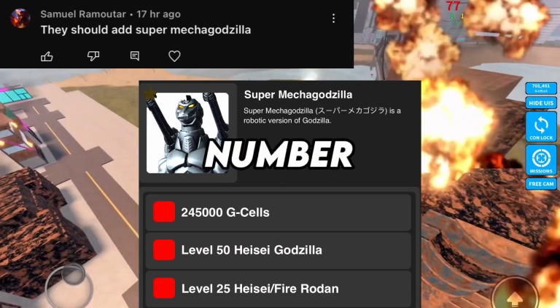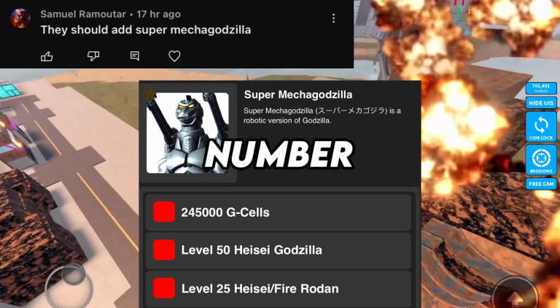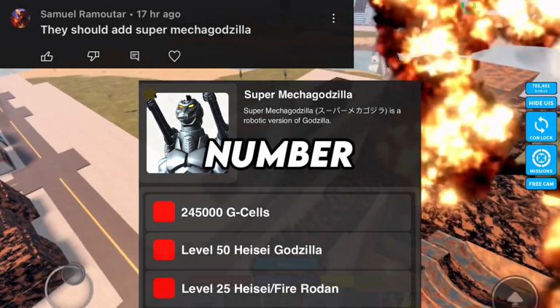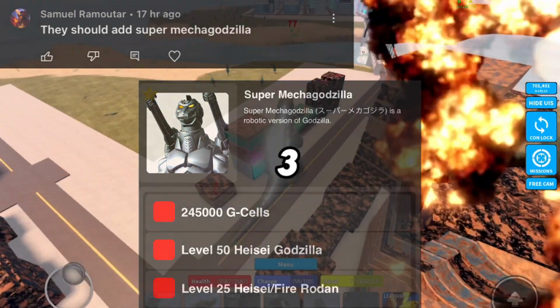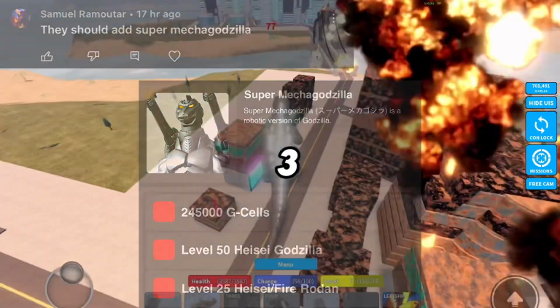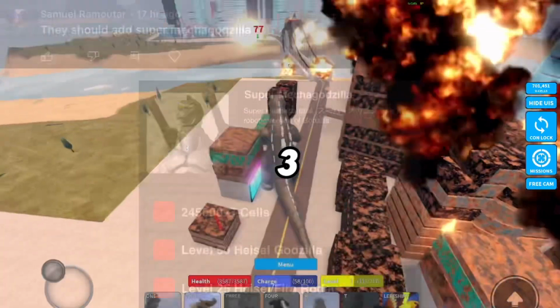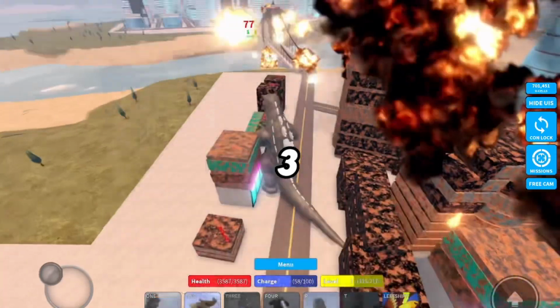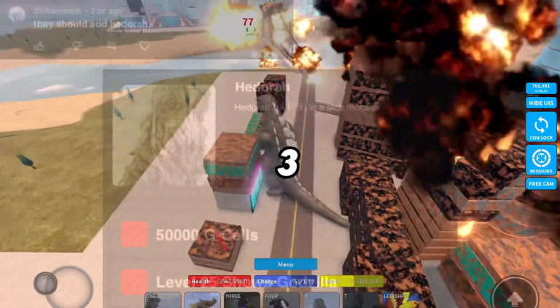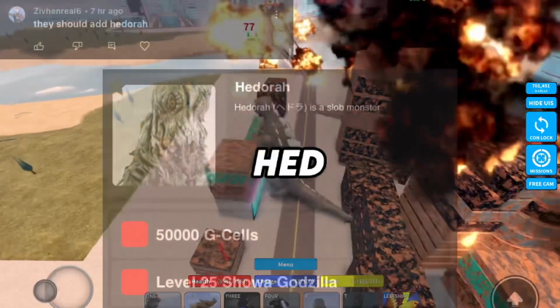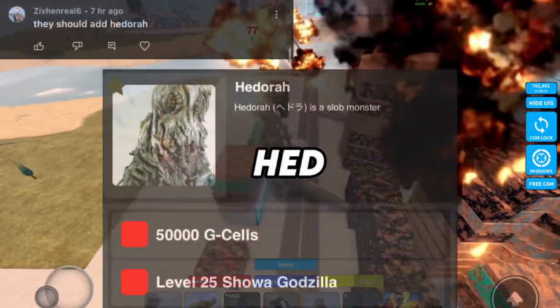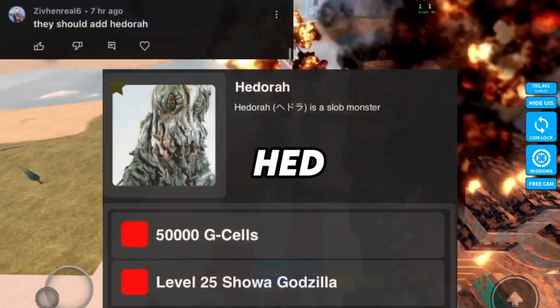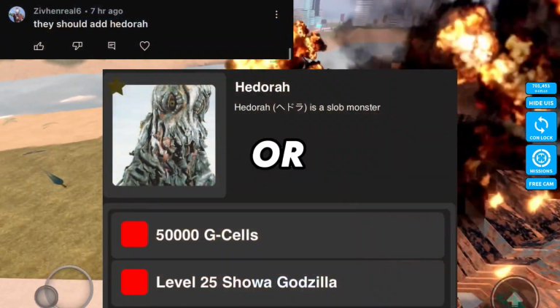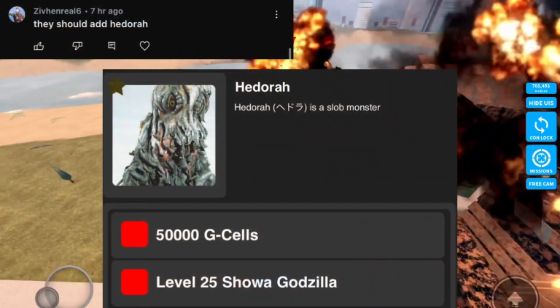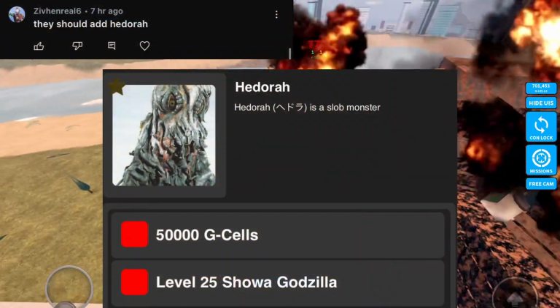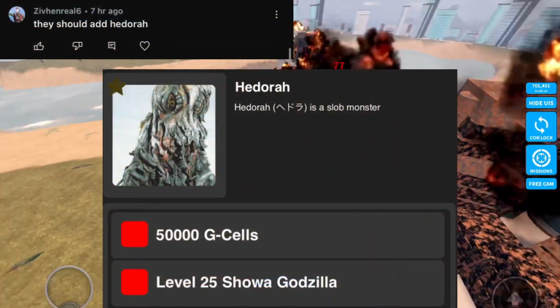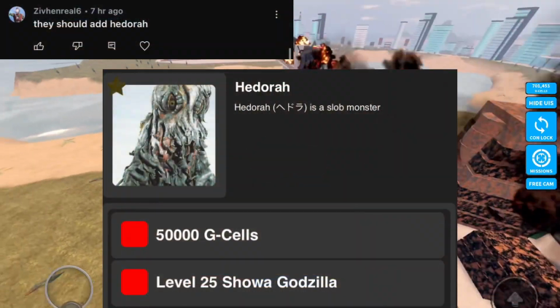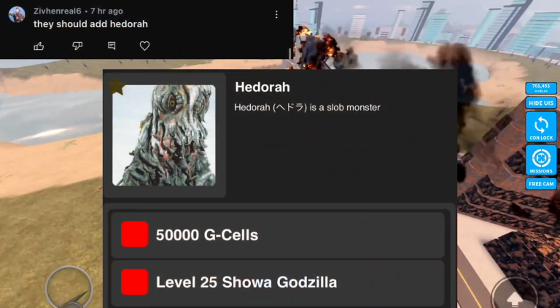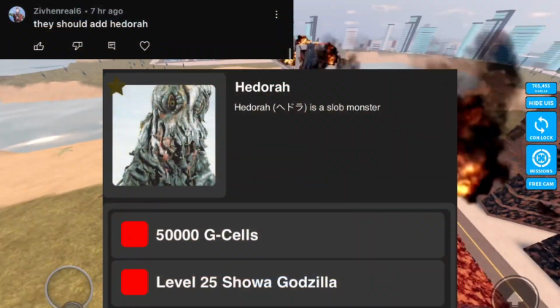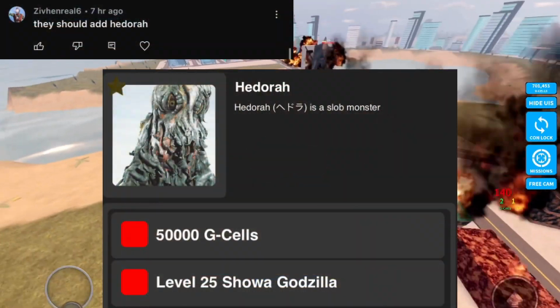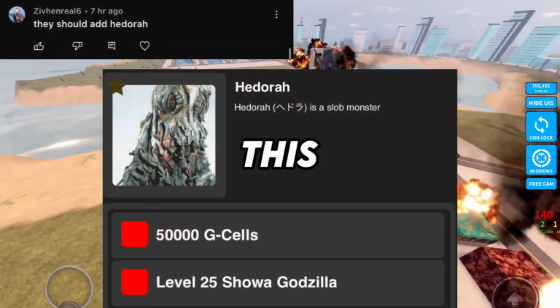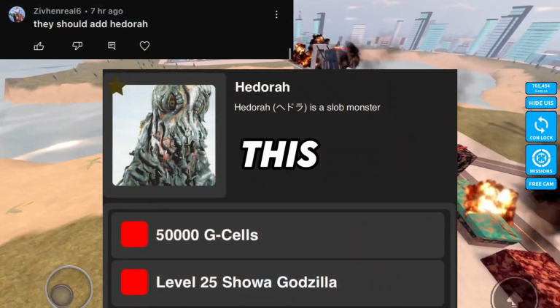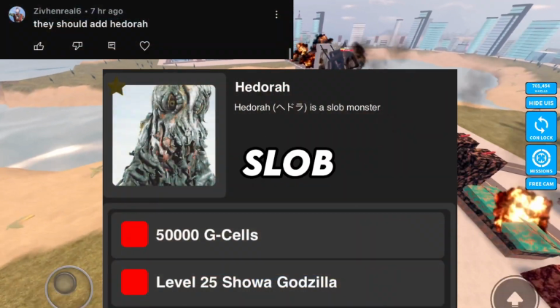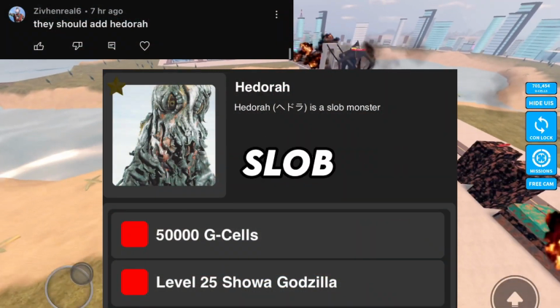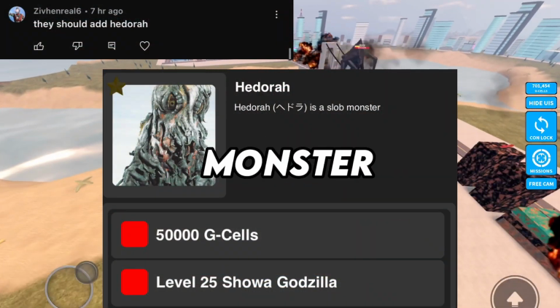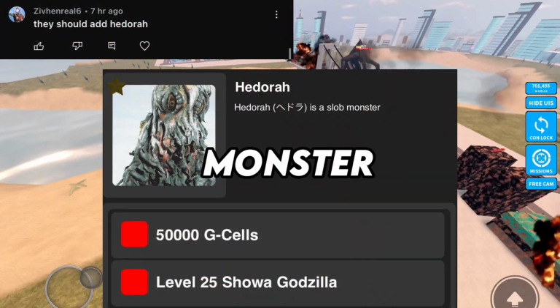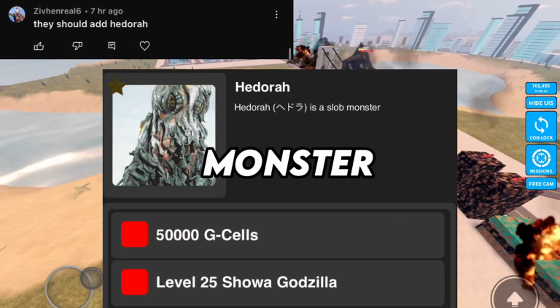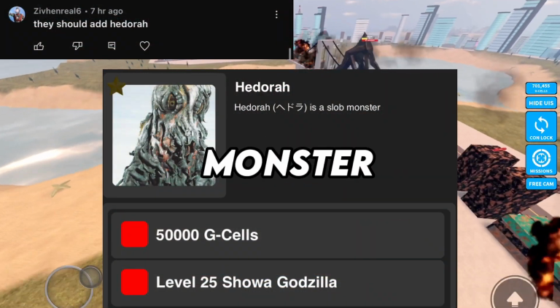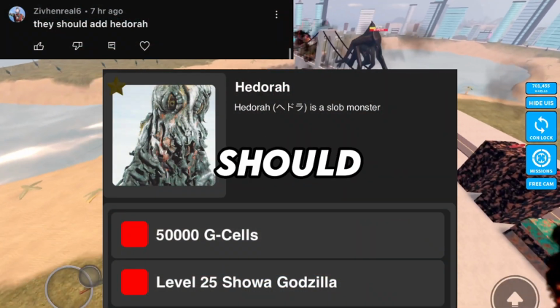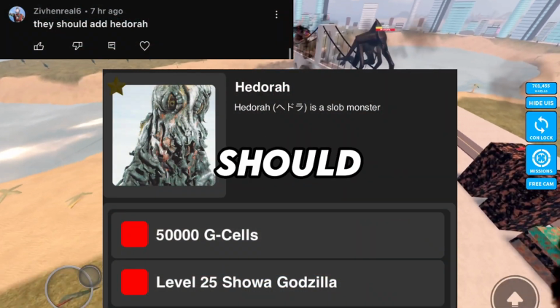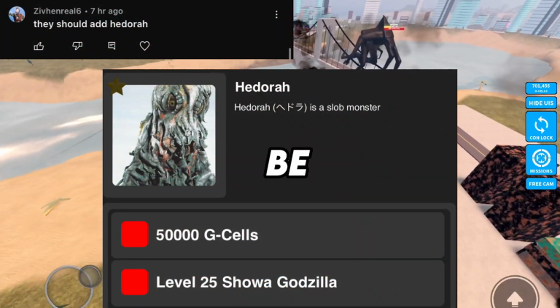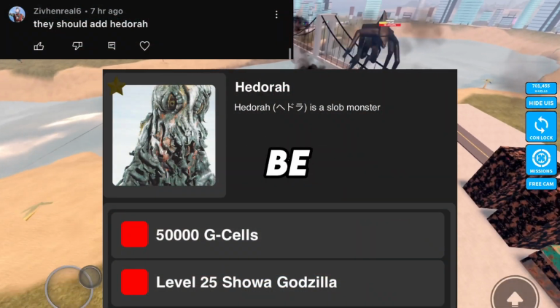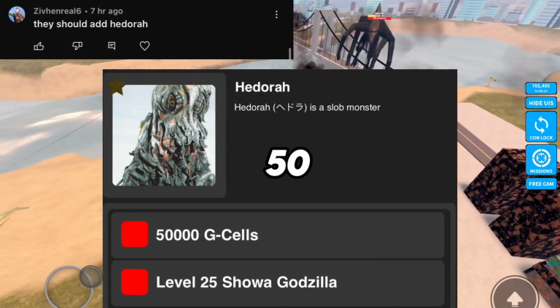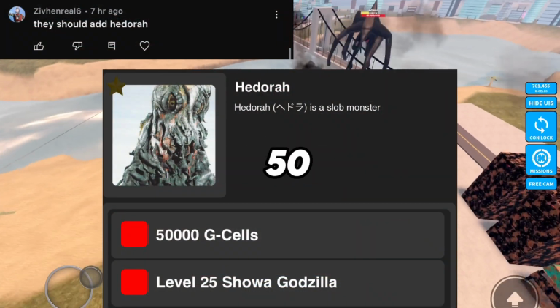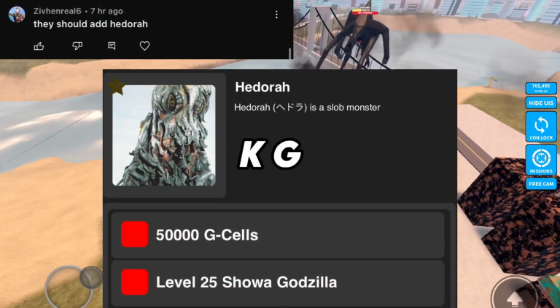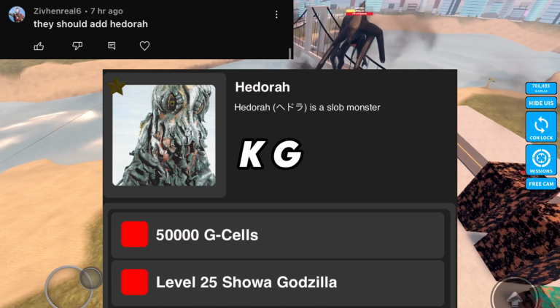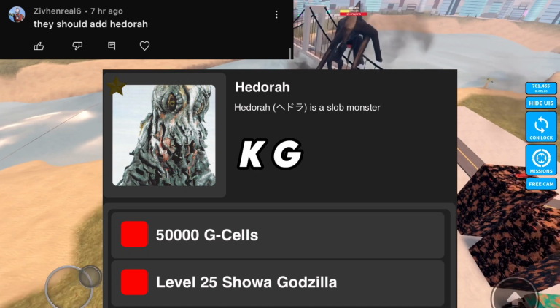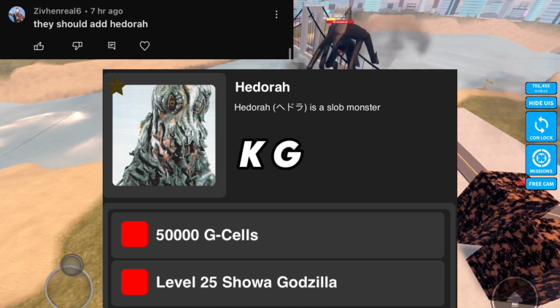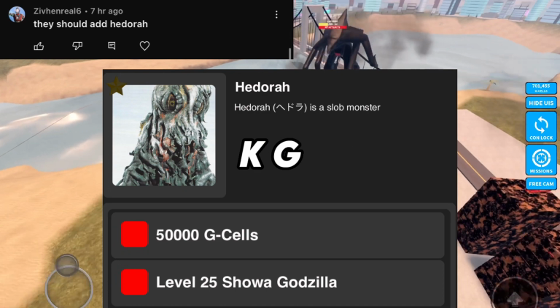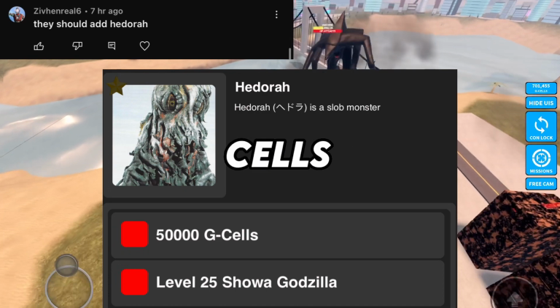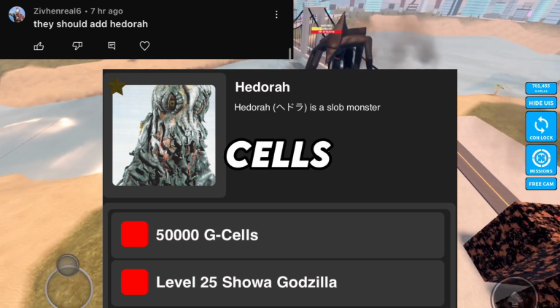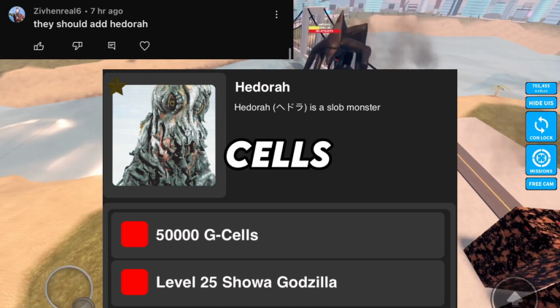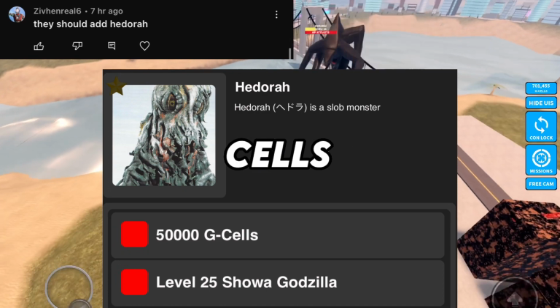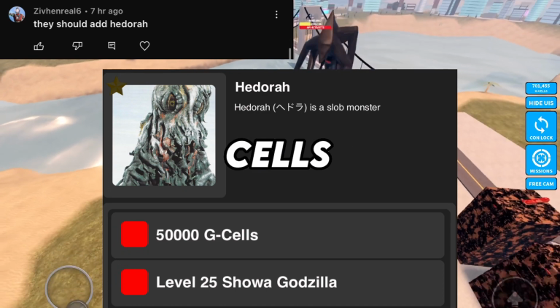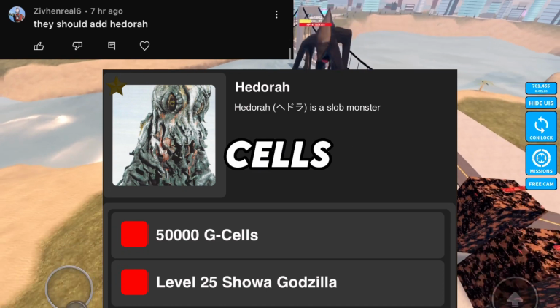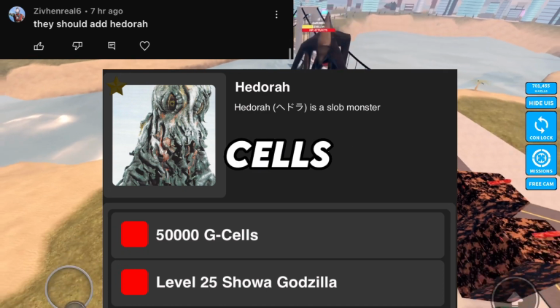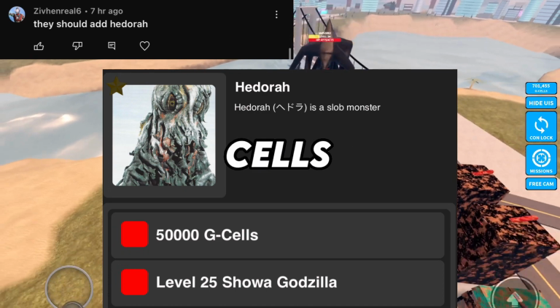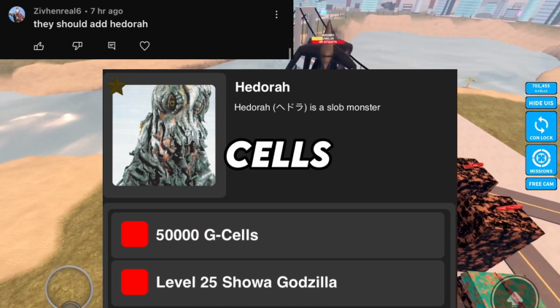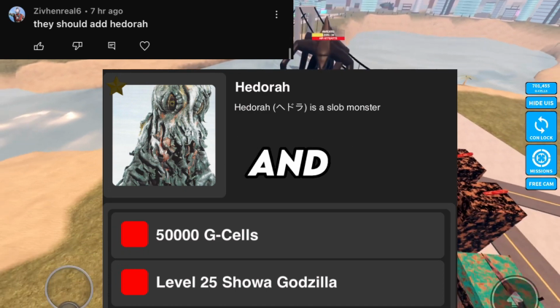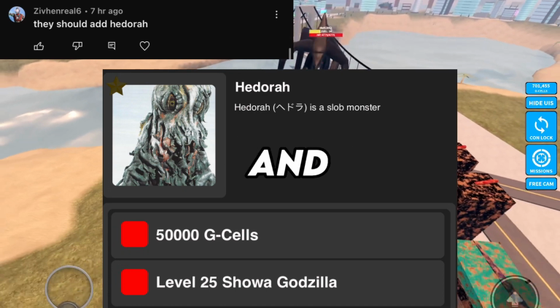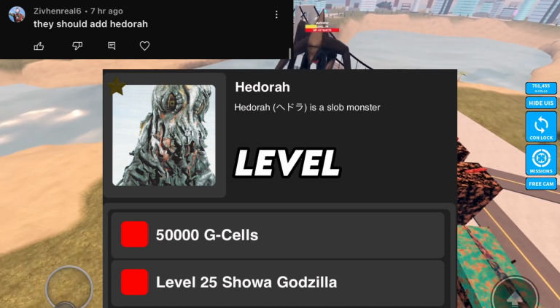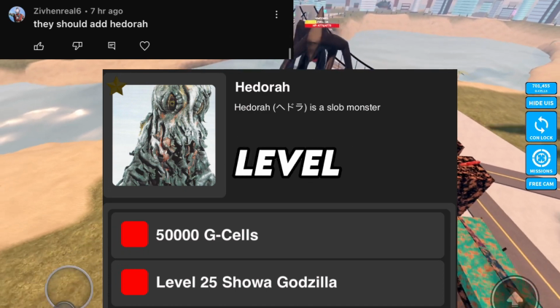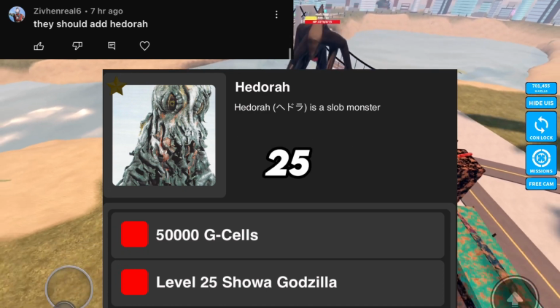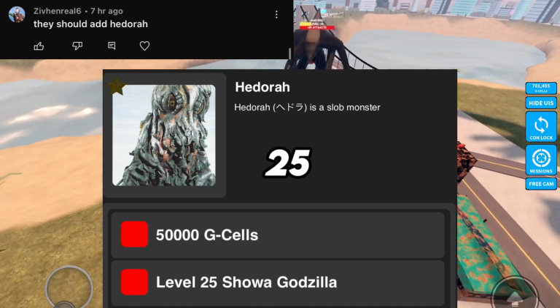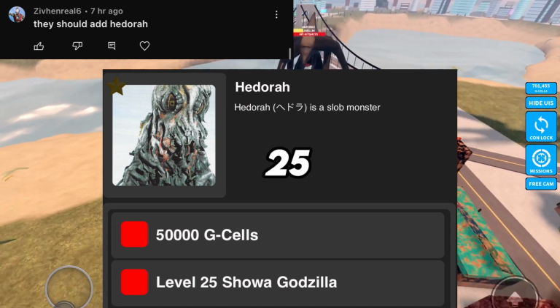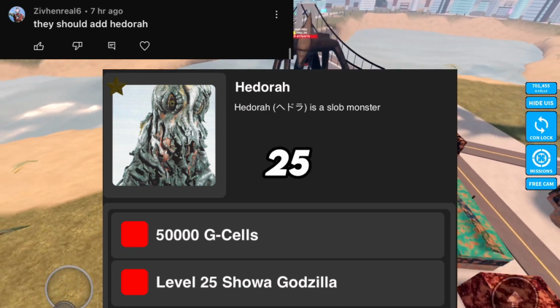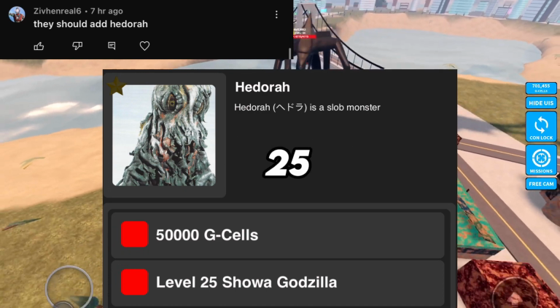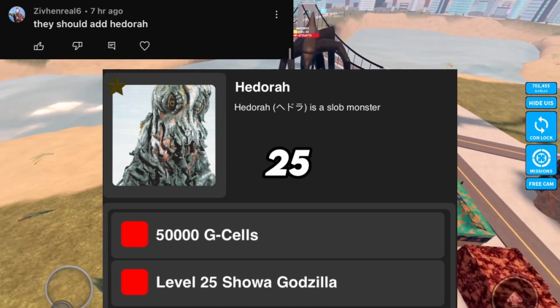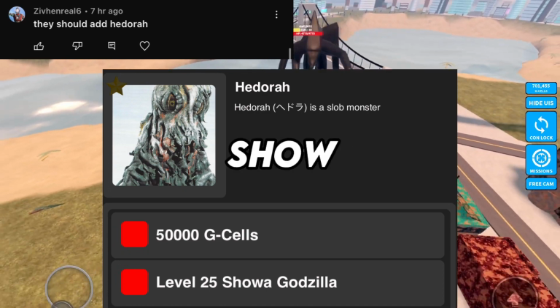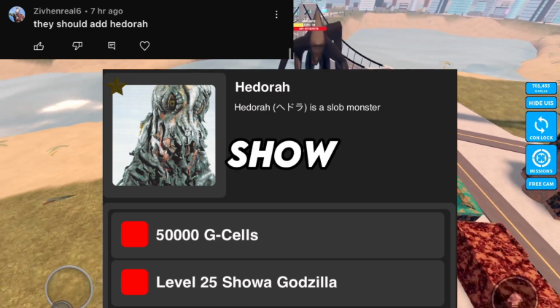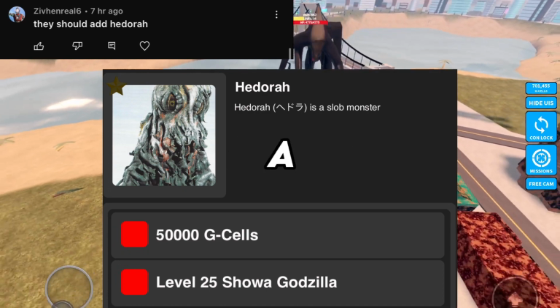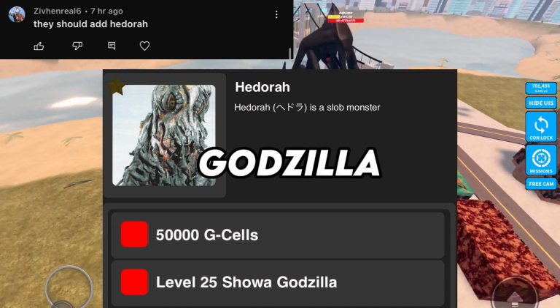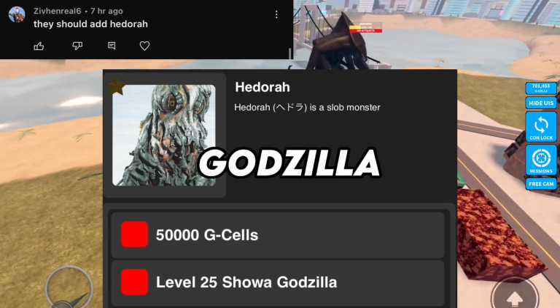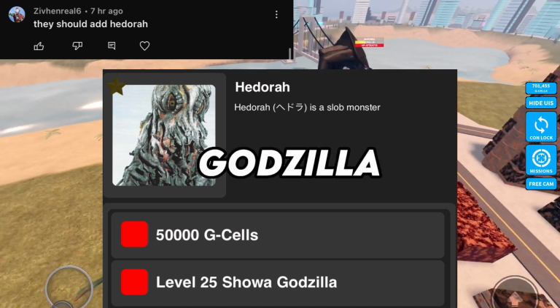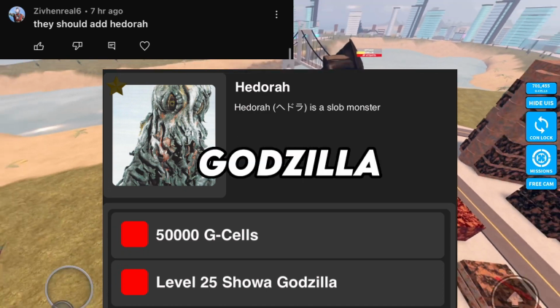Number 3: Hedorah. This slob monster should be 50 kg cells and level 25 Shogodzilla.